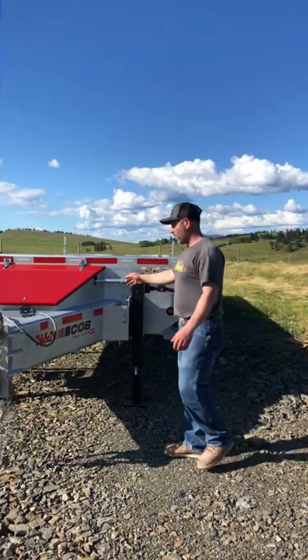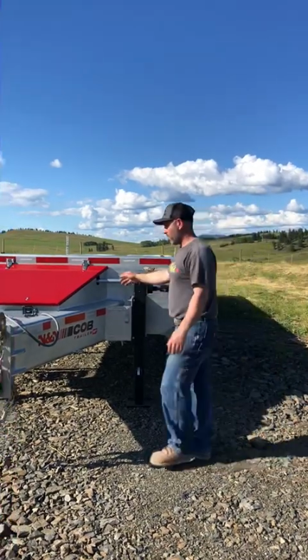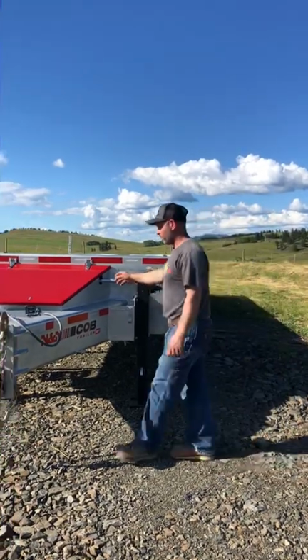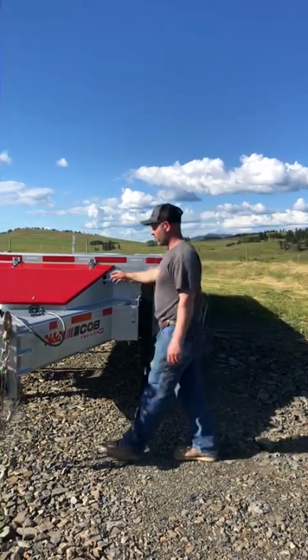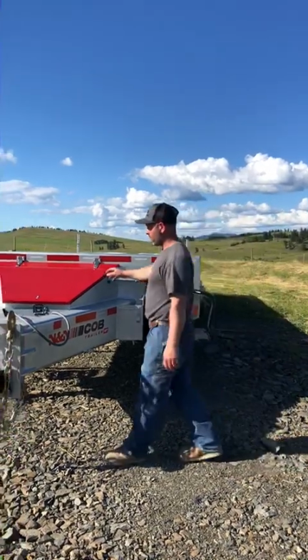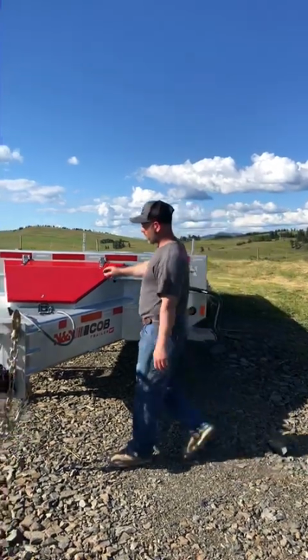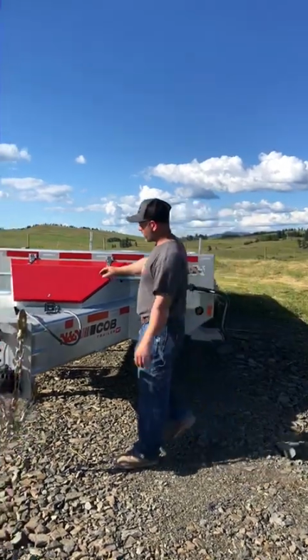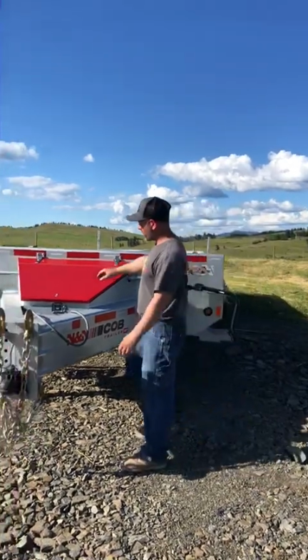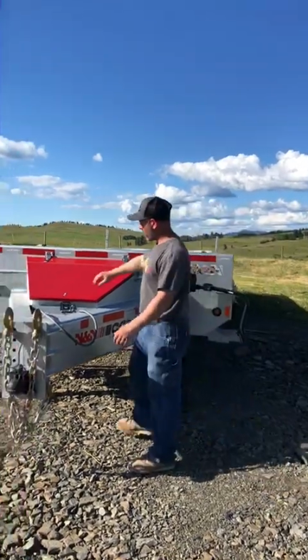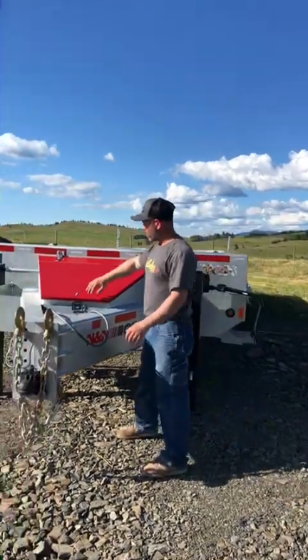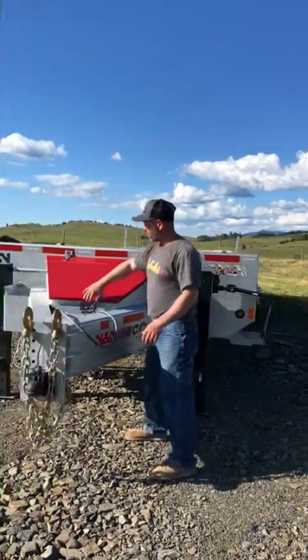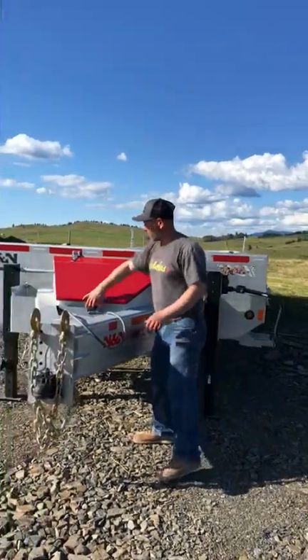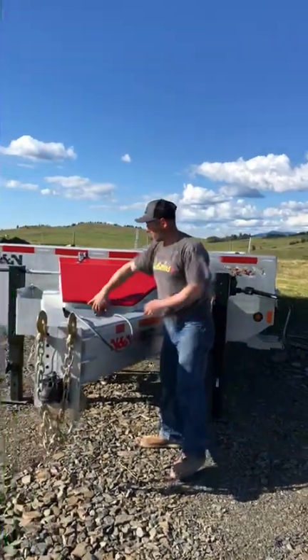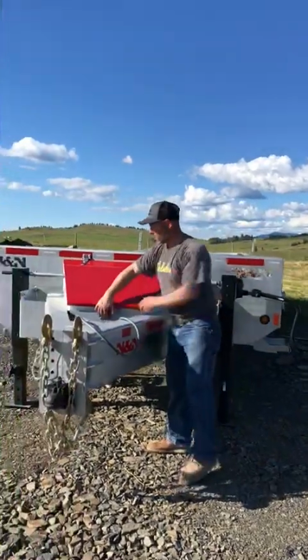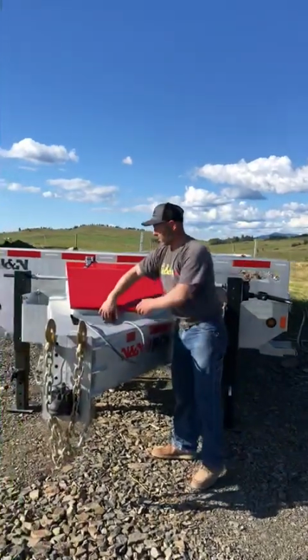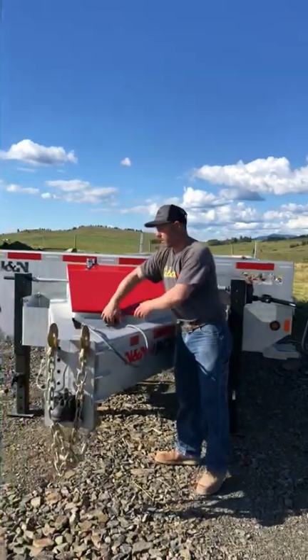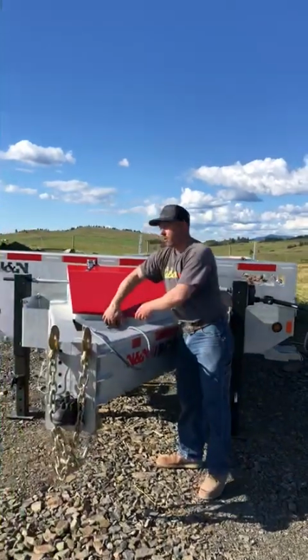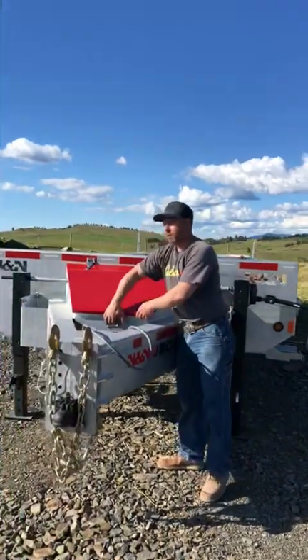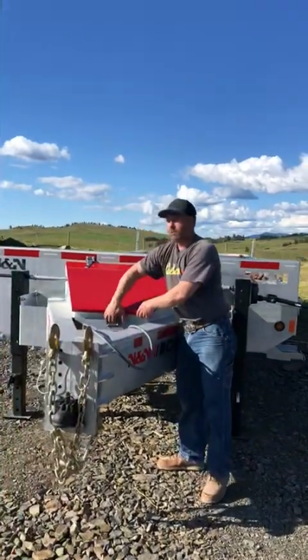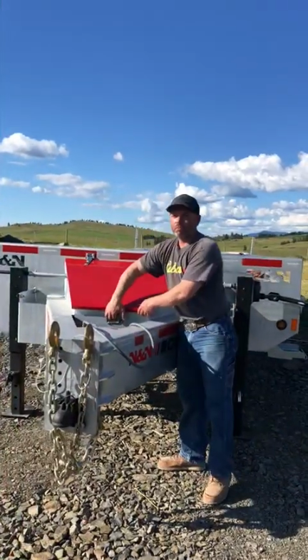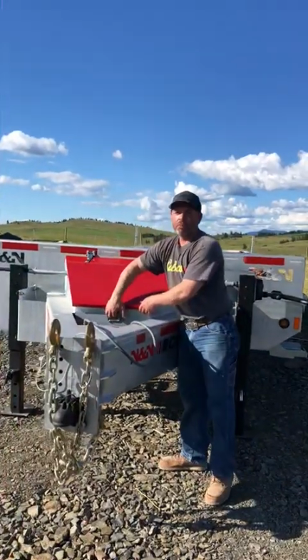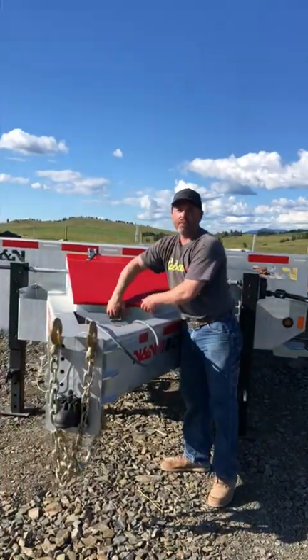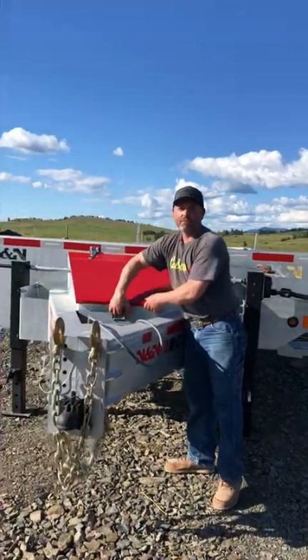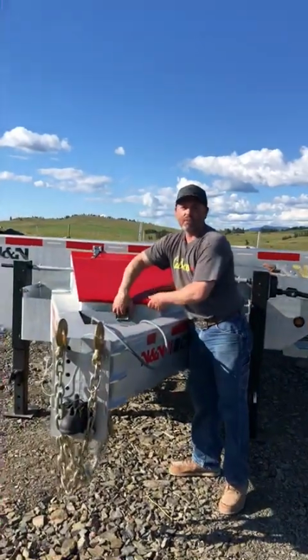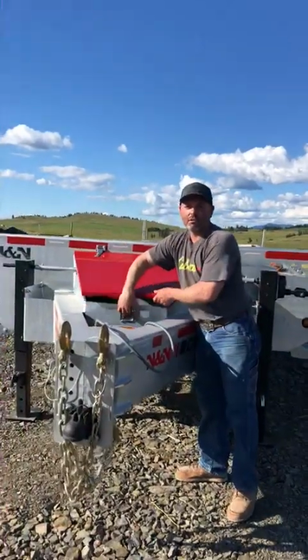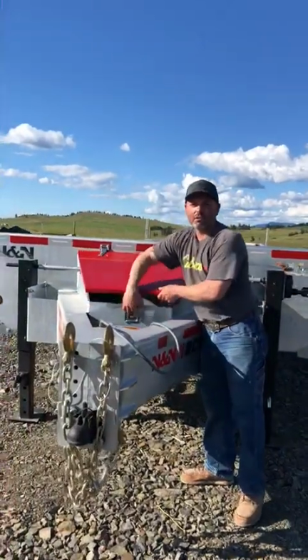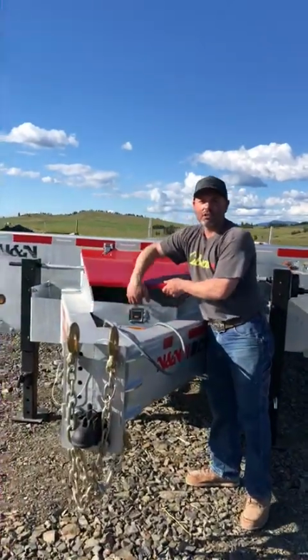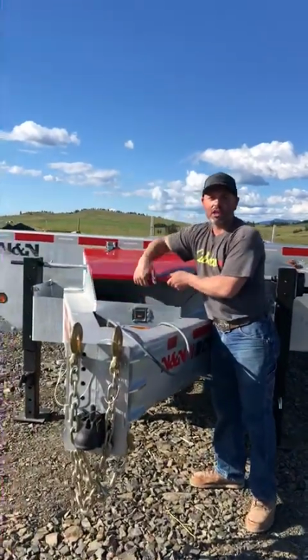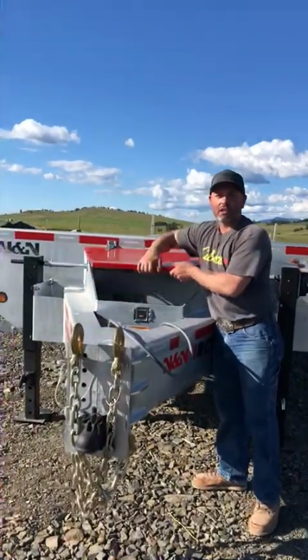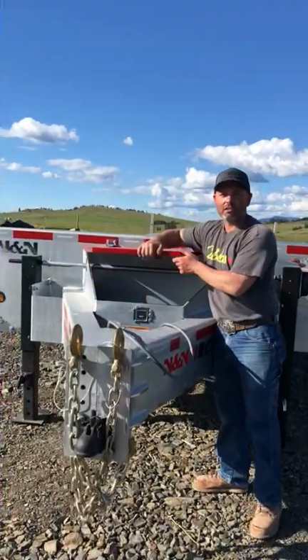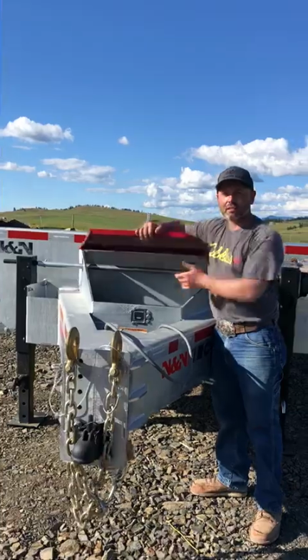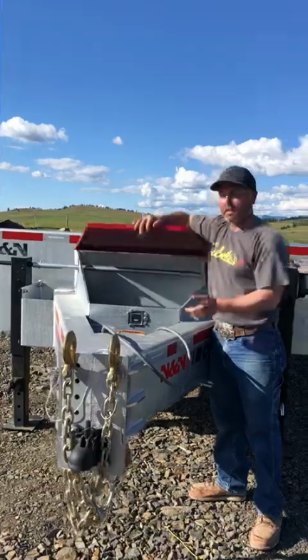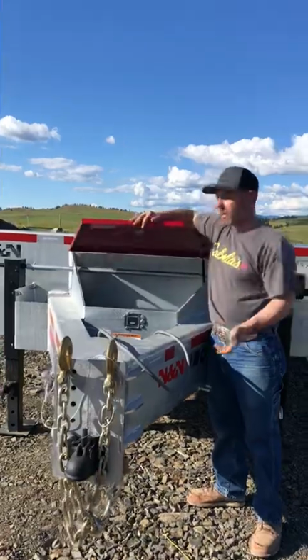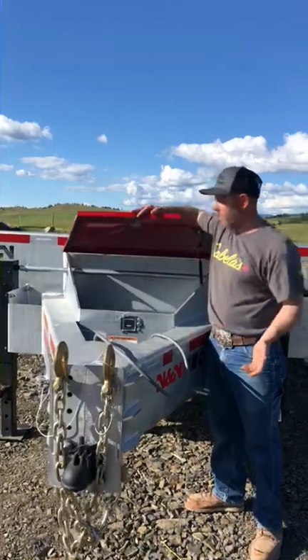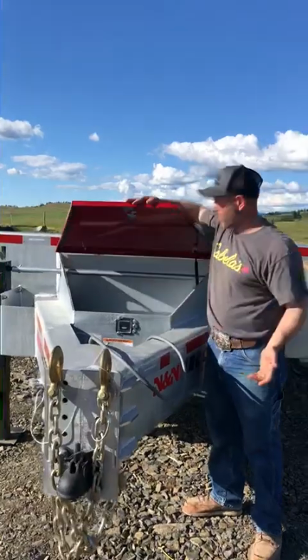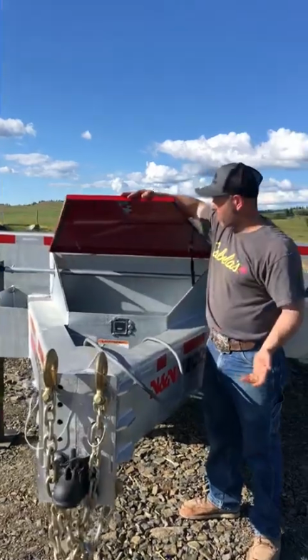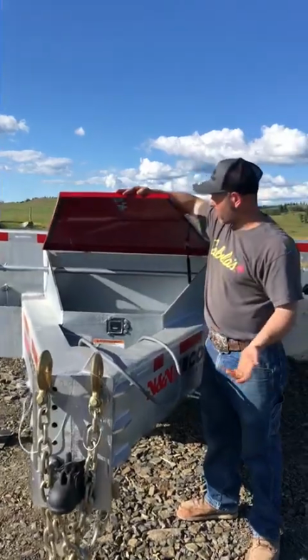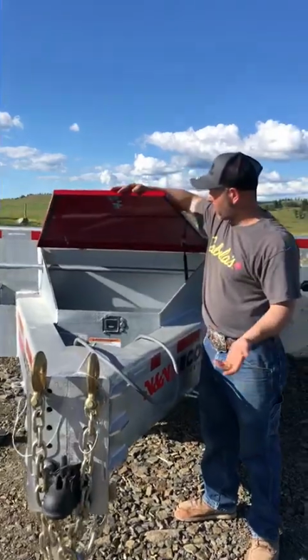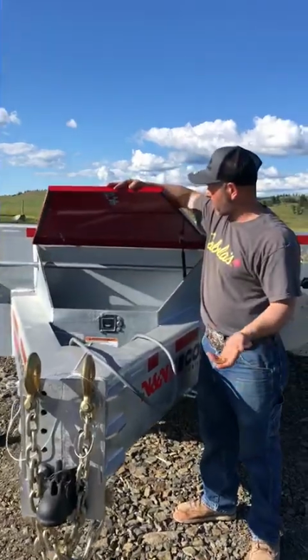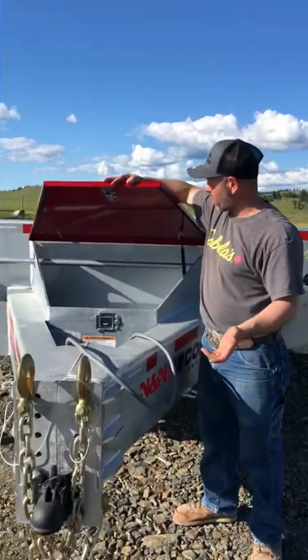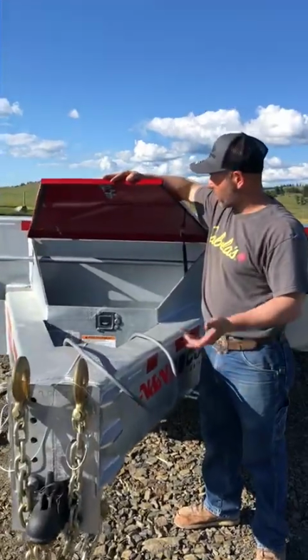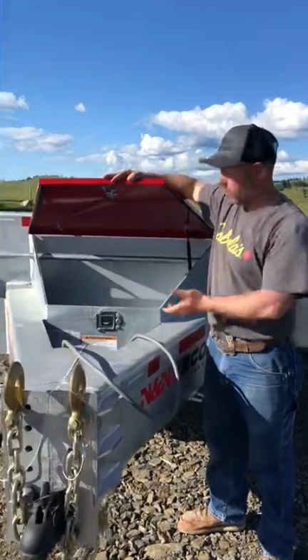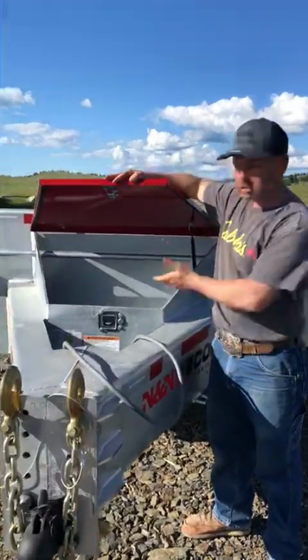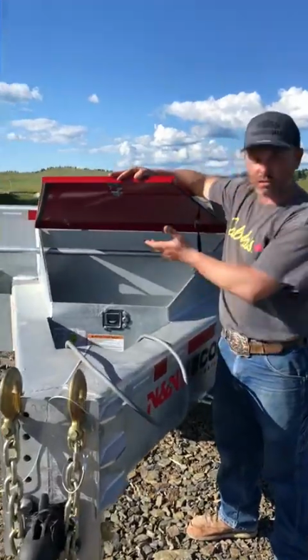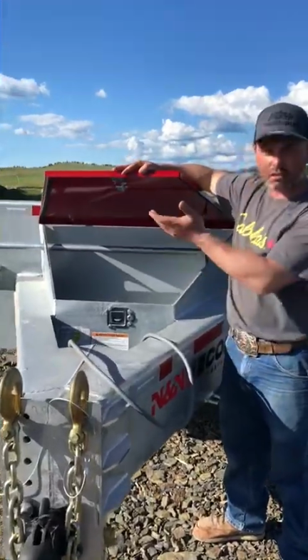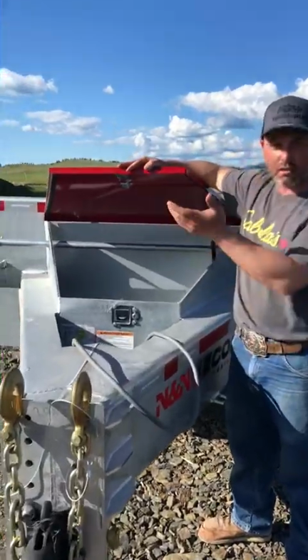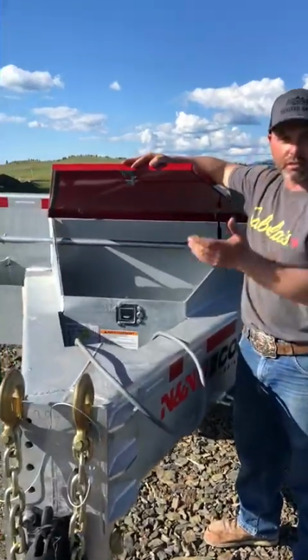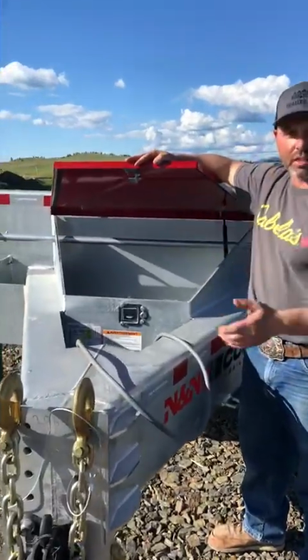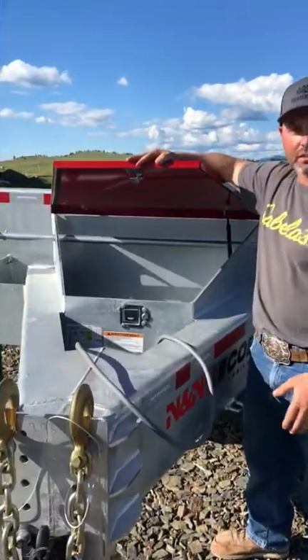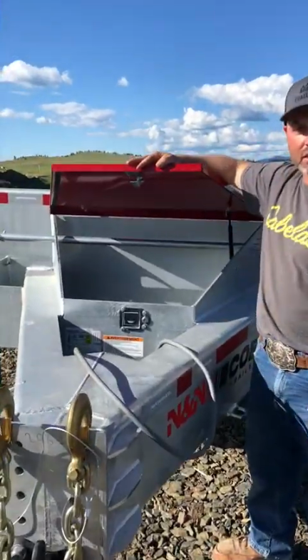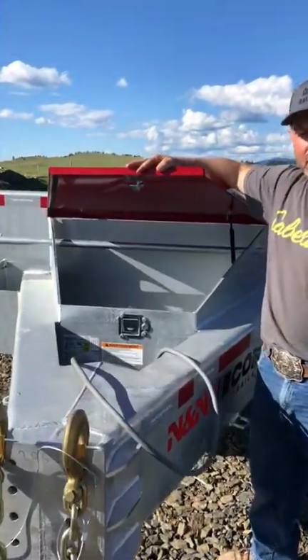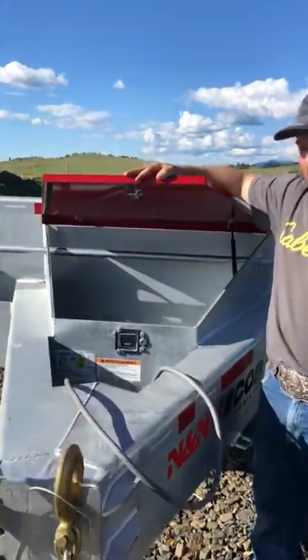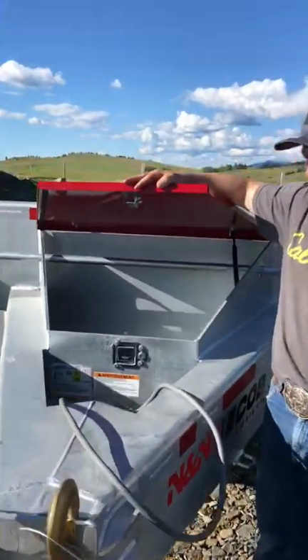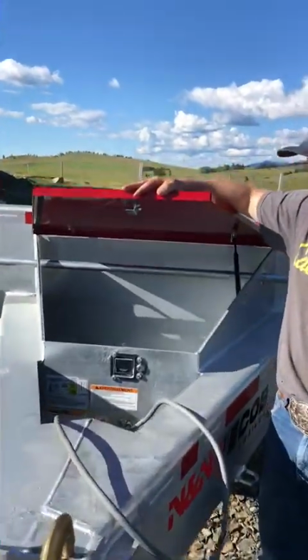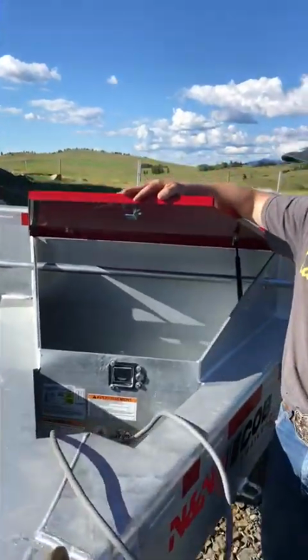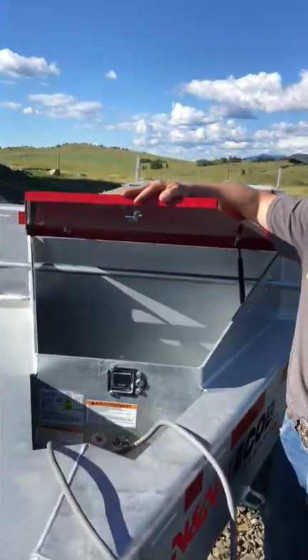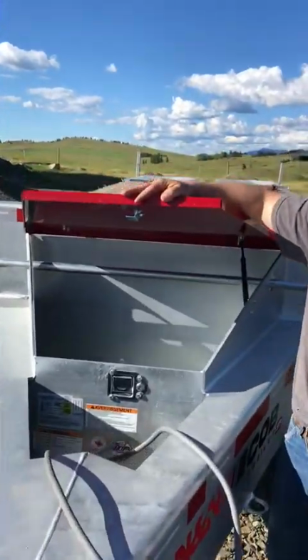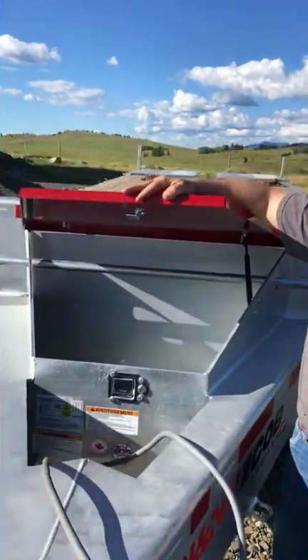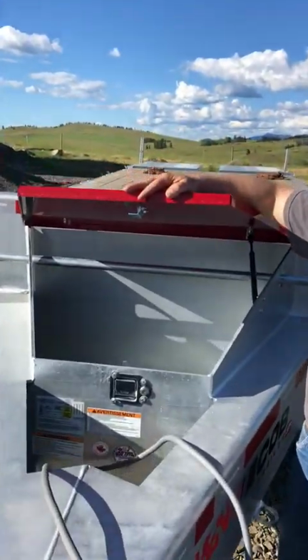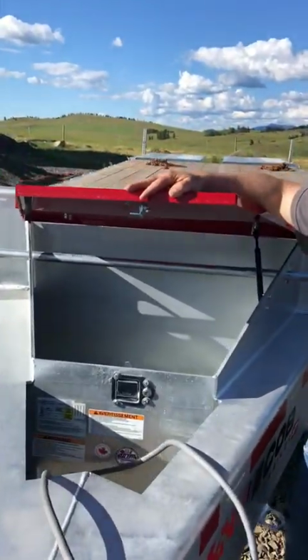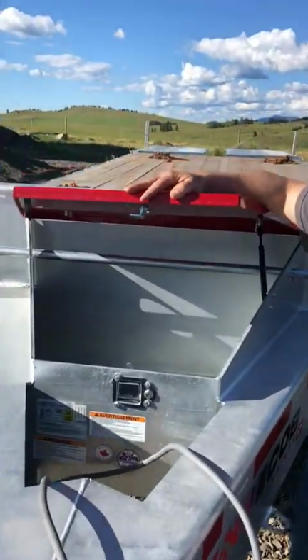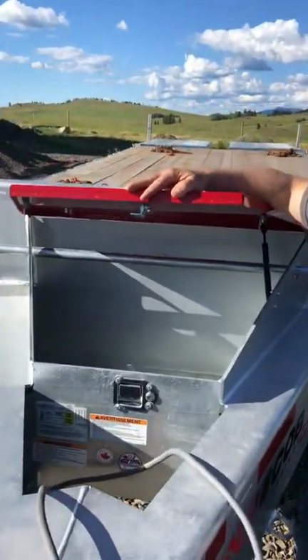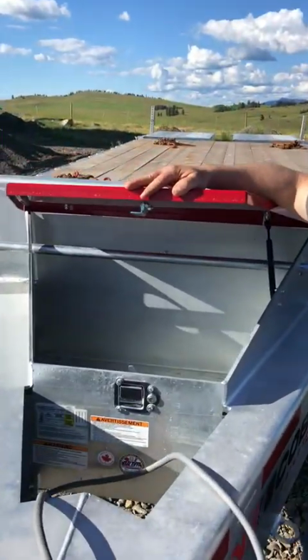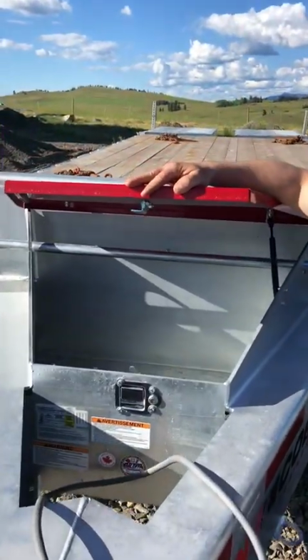It comes standard with a toolbox for all your chains, tie-downs, and everything. So that's usable space that you would lose otherwise.